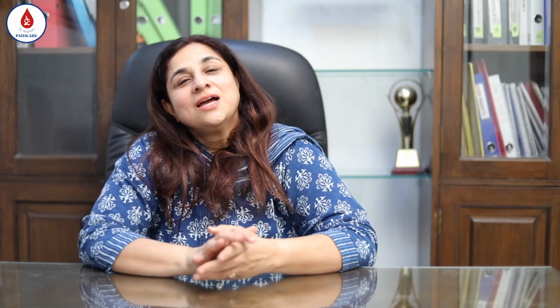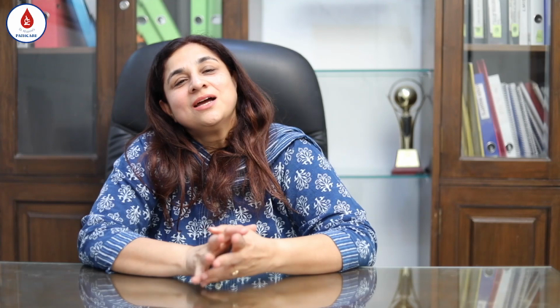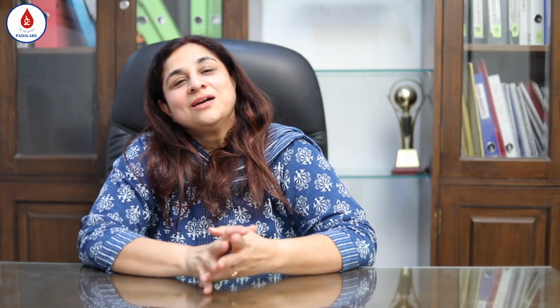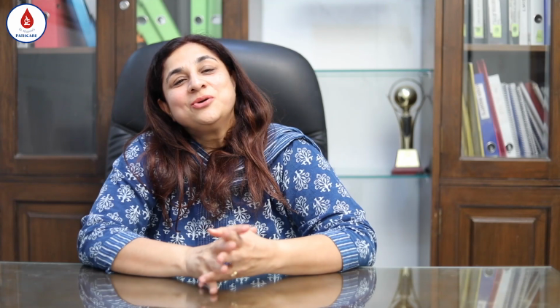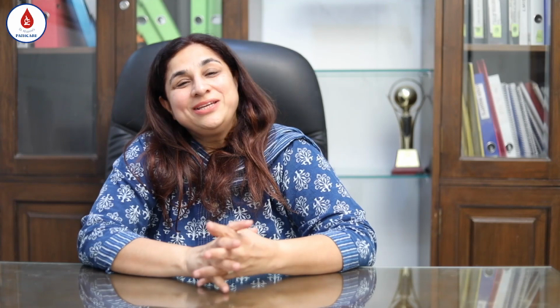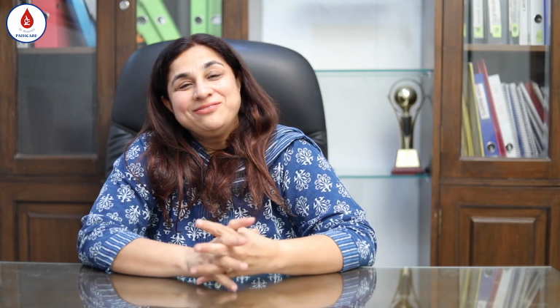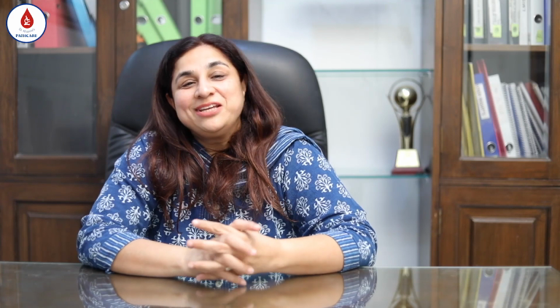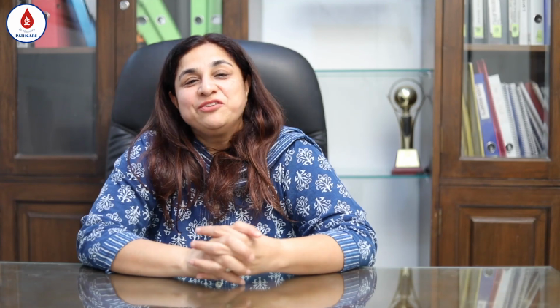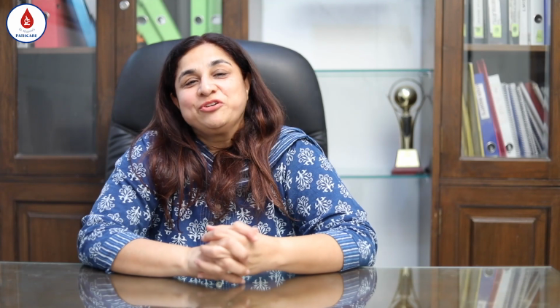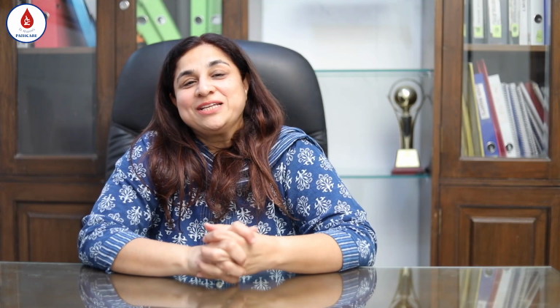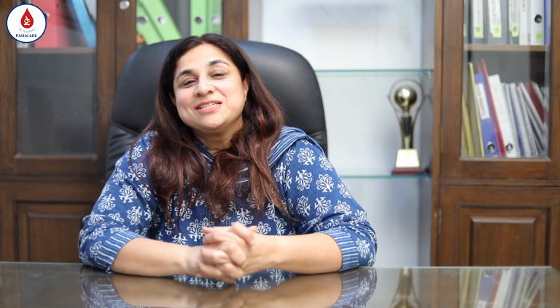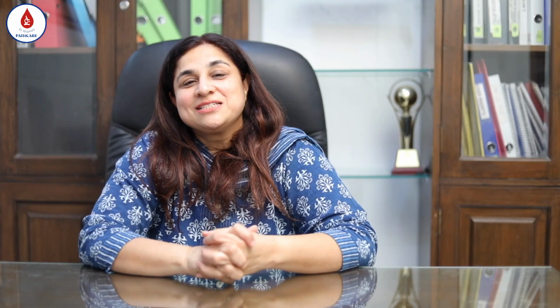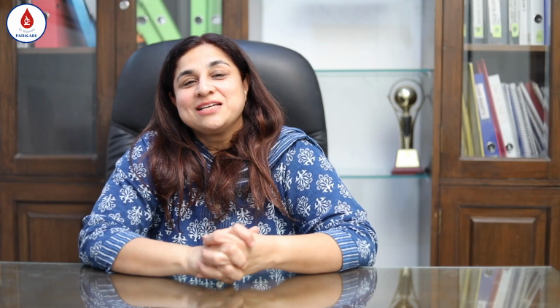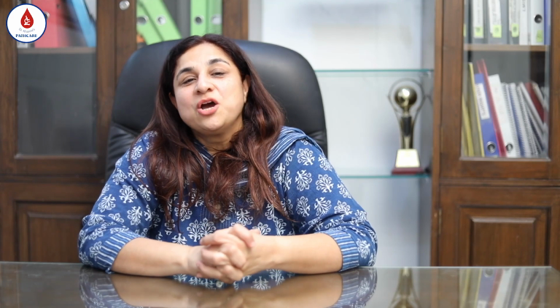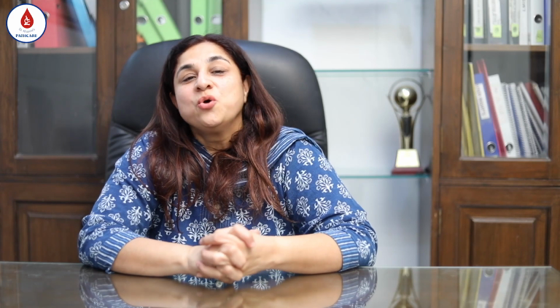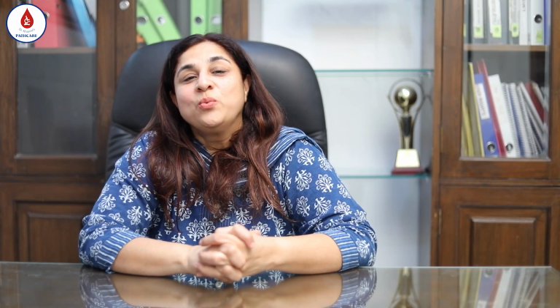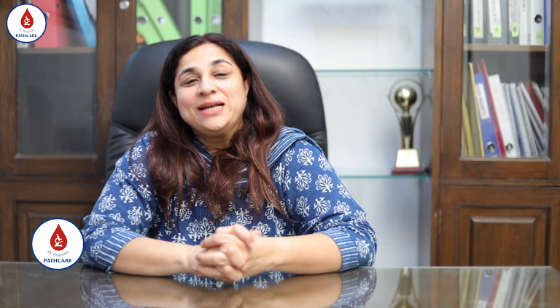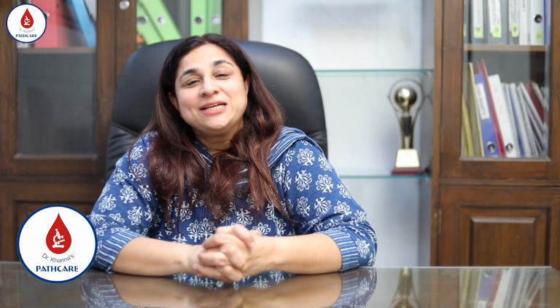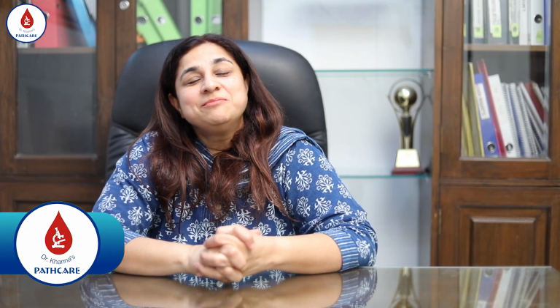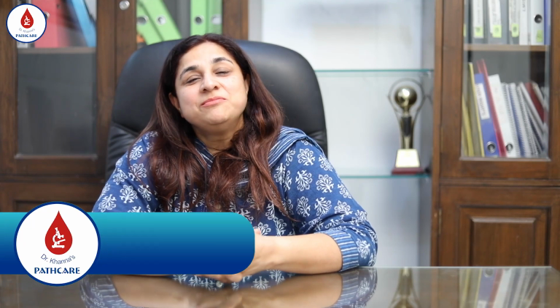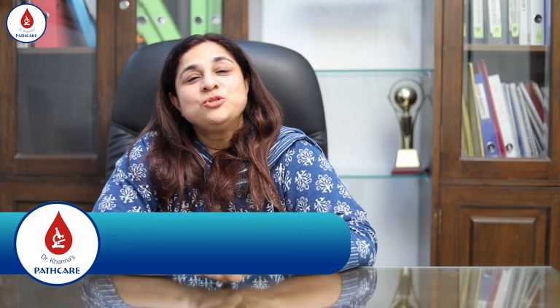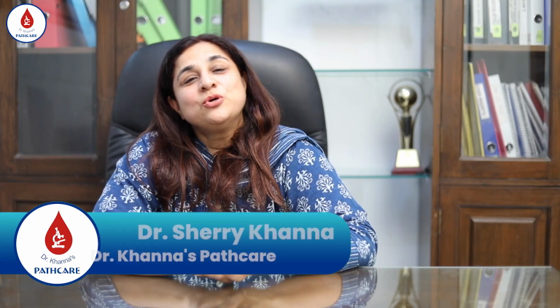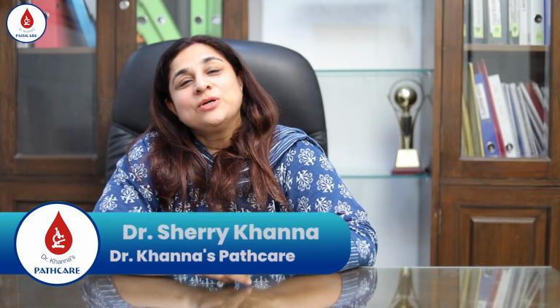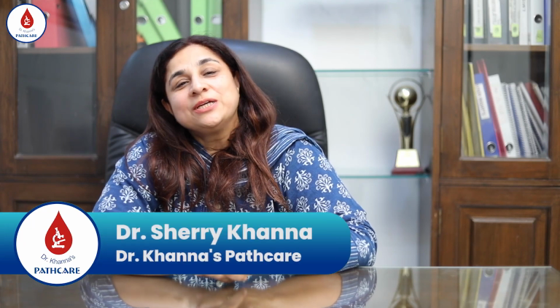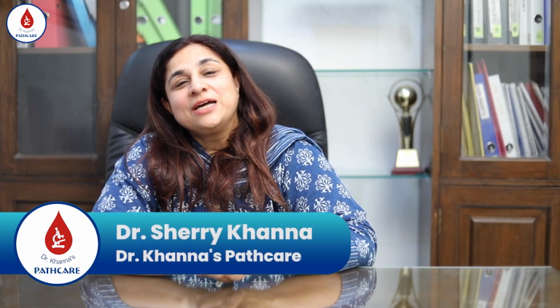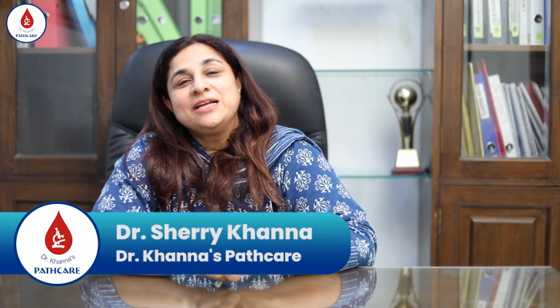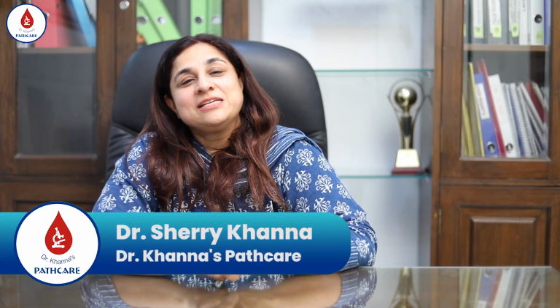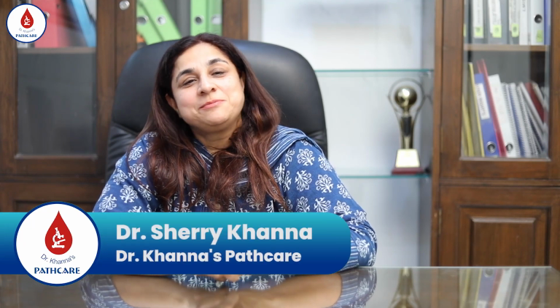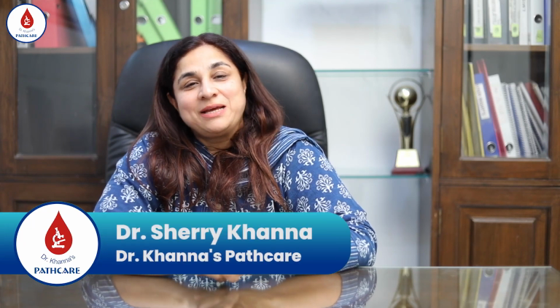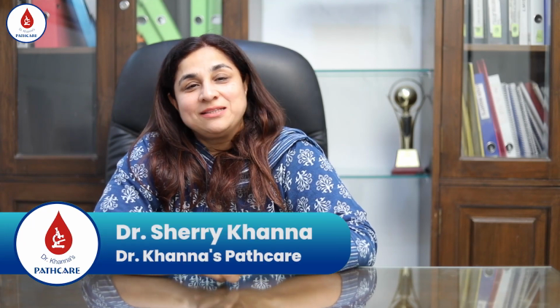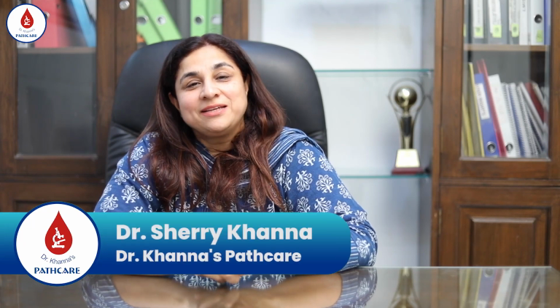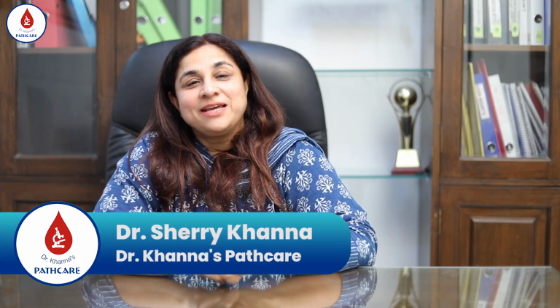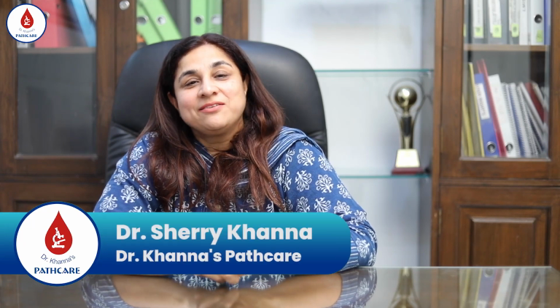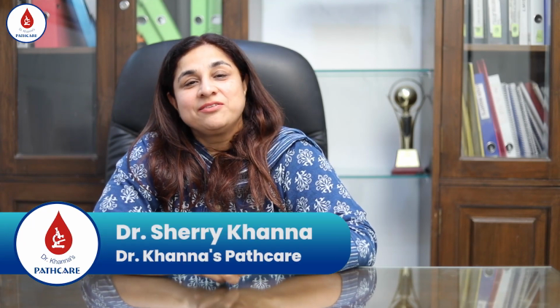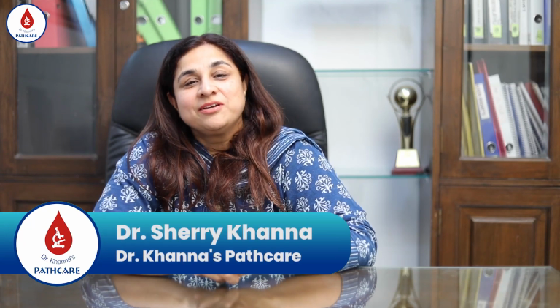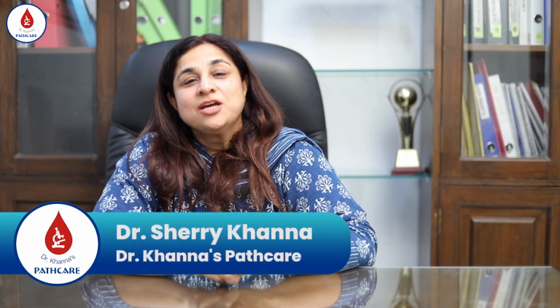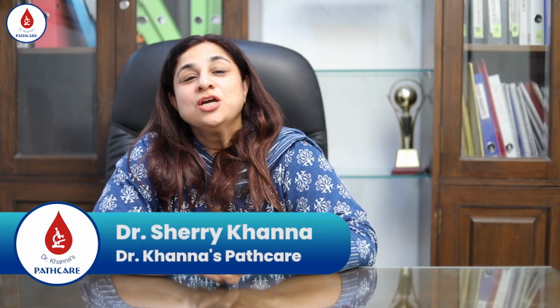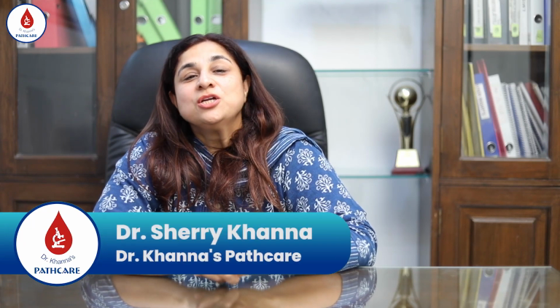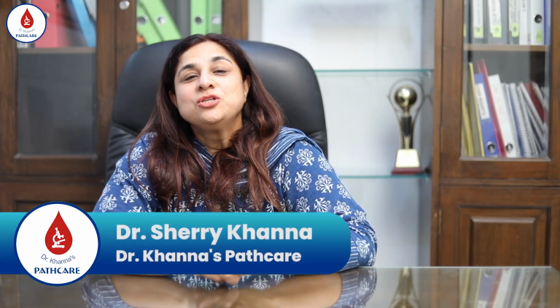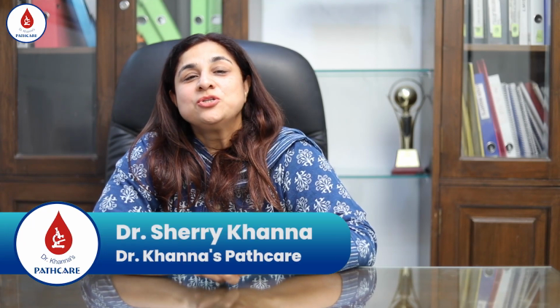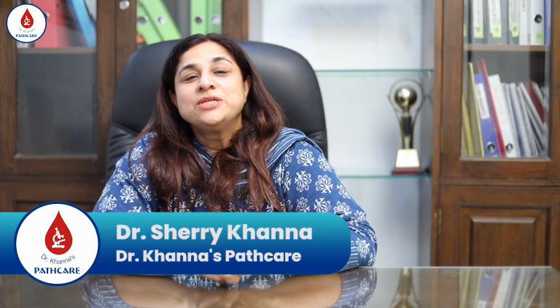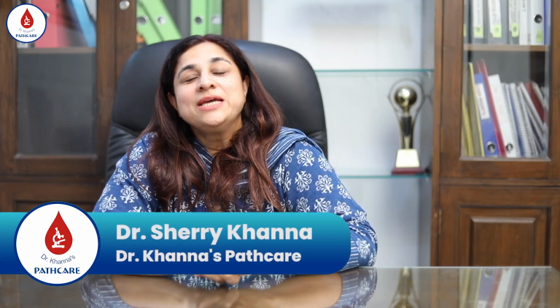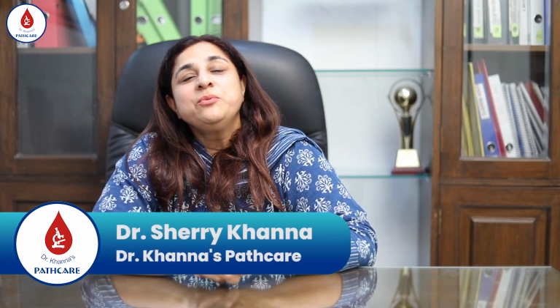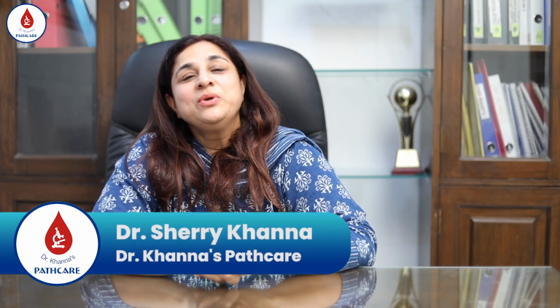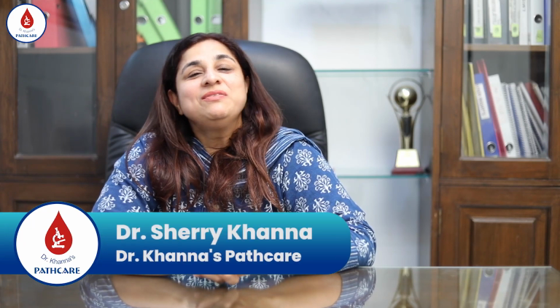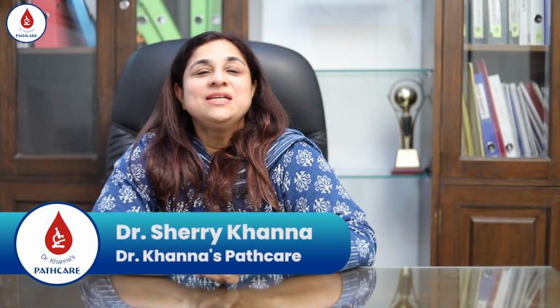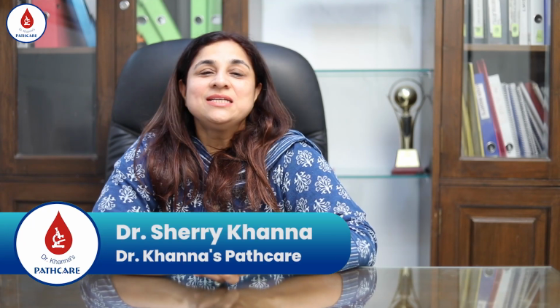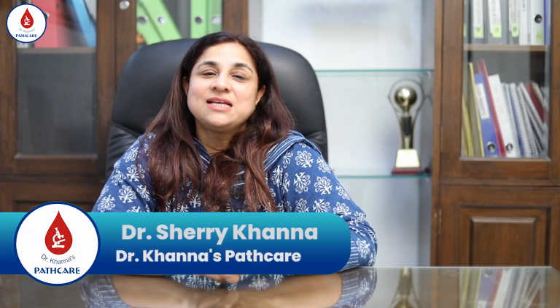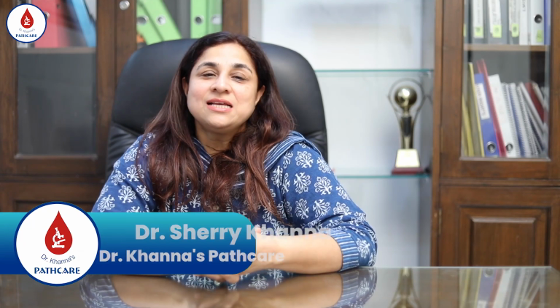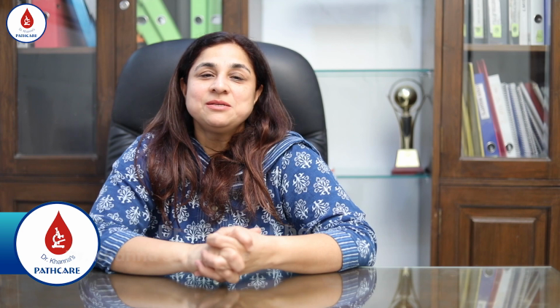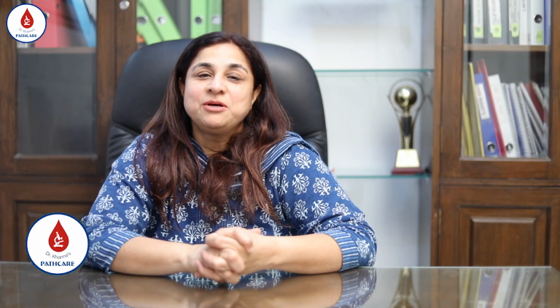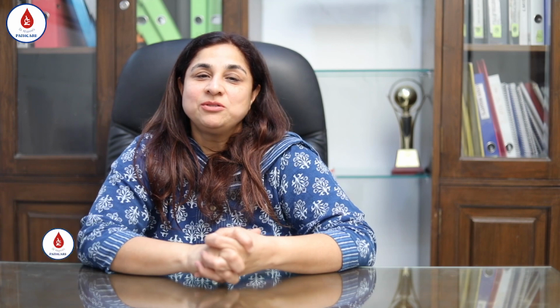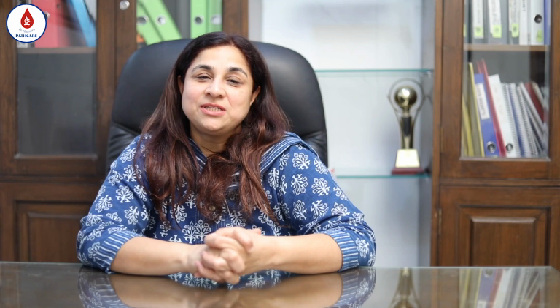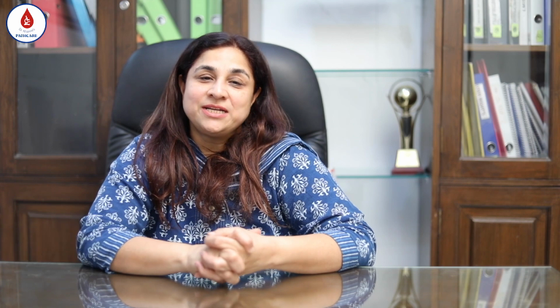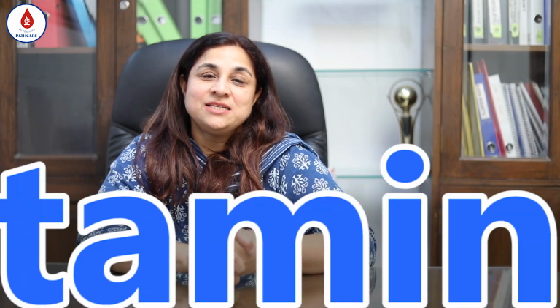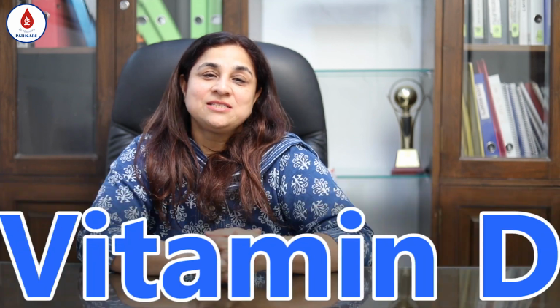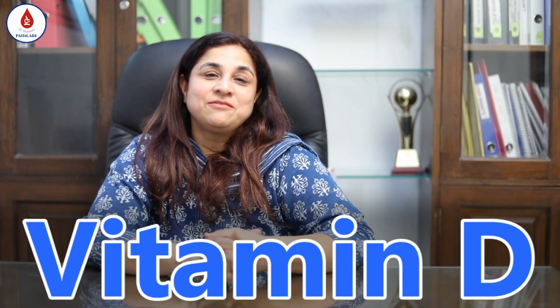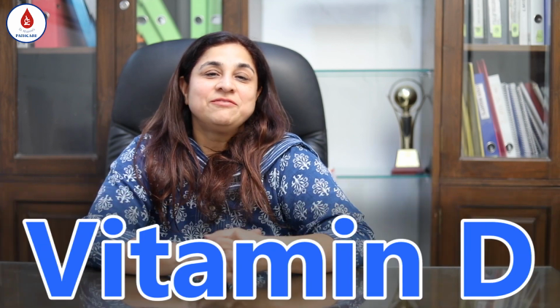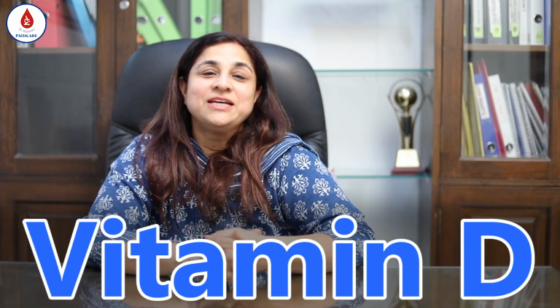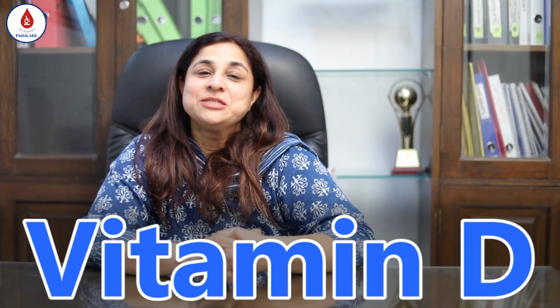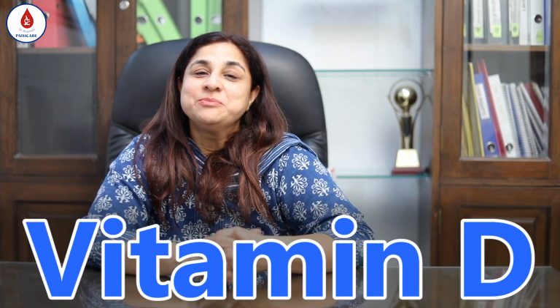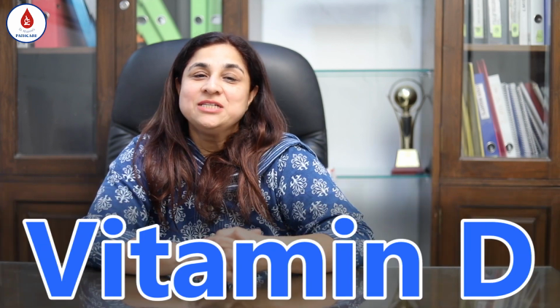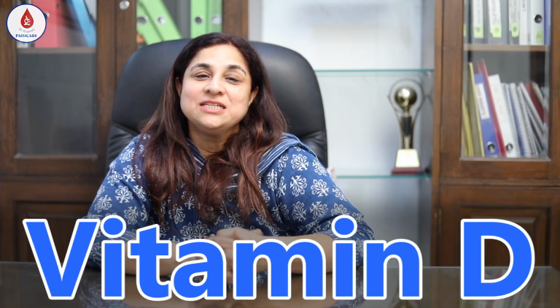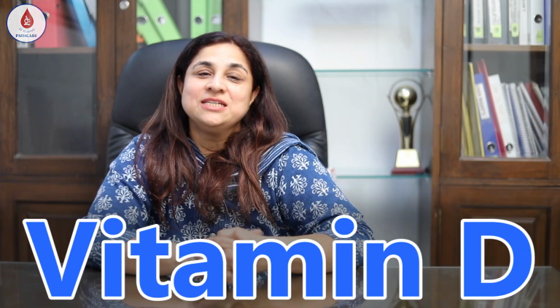Good evening friends. Welcome to Dr. Khanna's Pathcare. Today we will discuss about the test vitamin D.